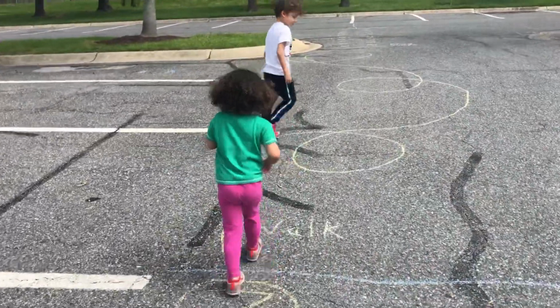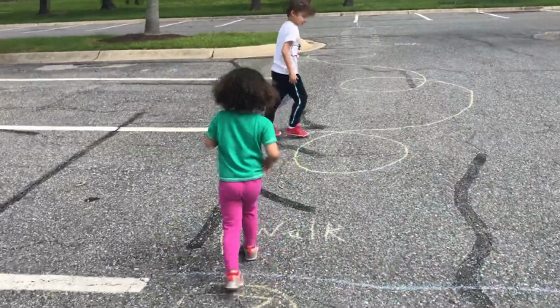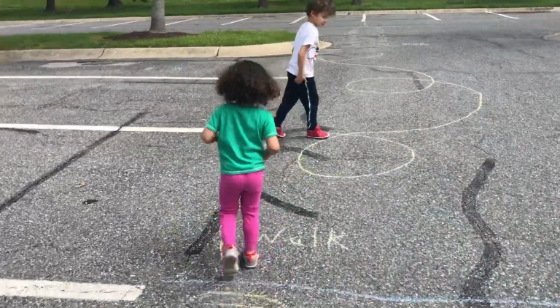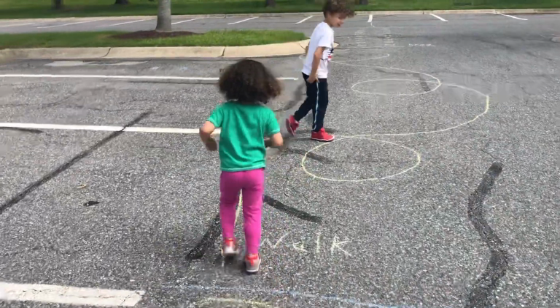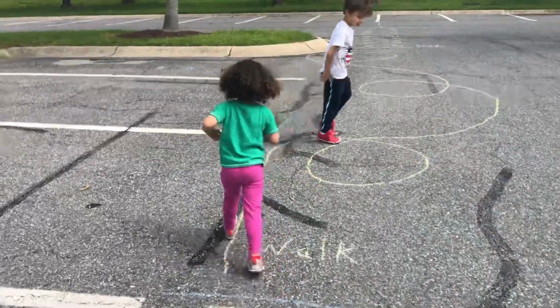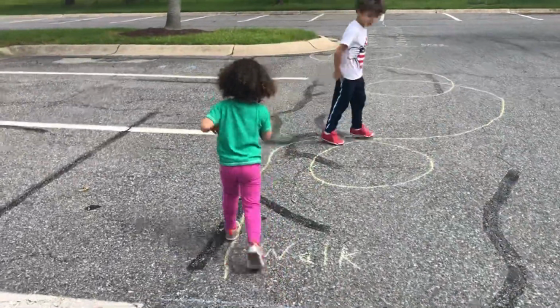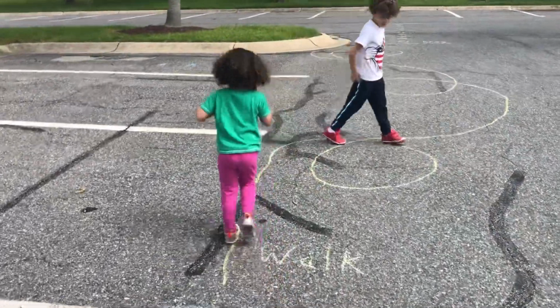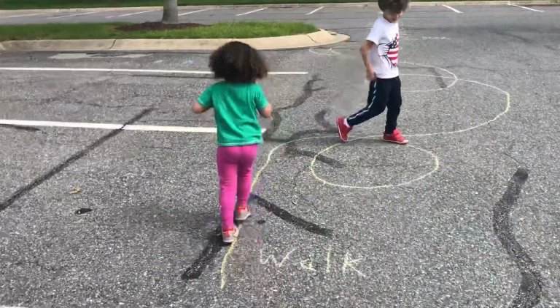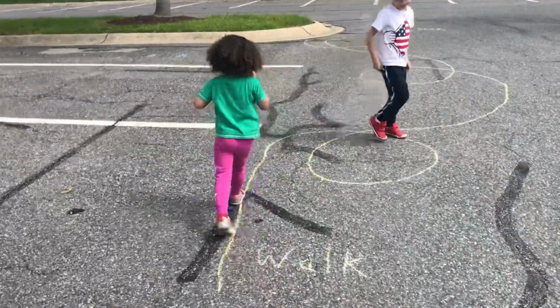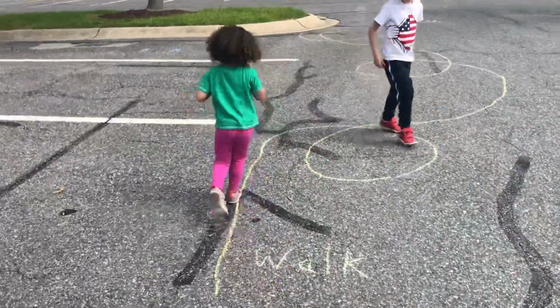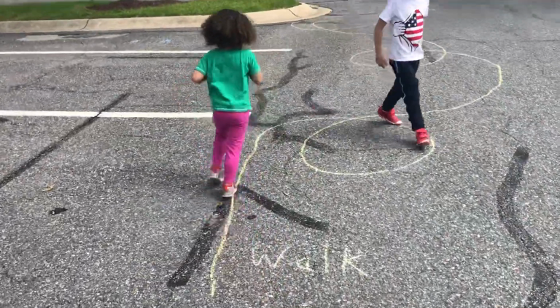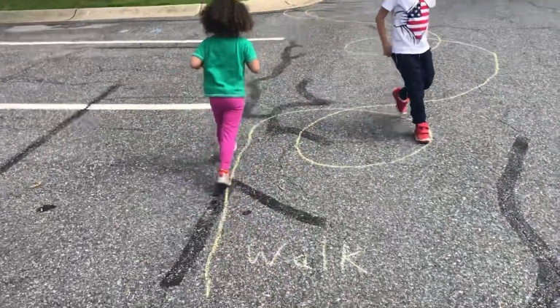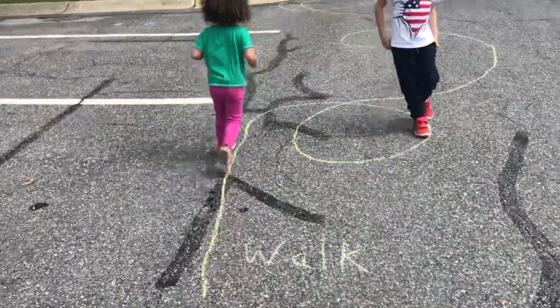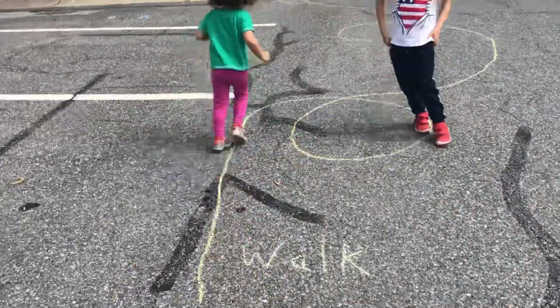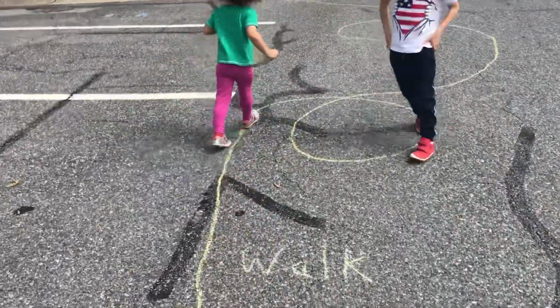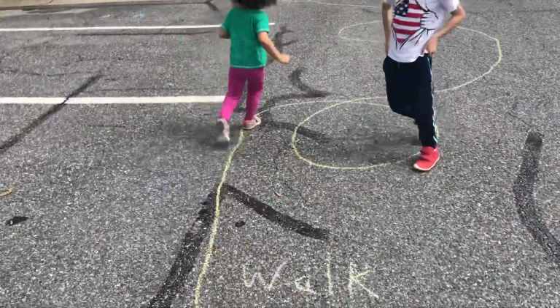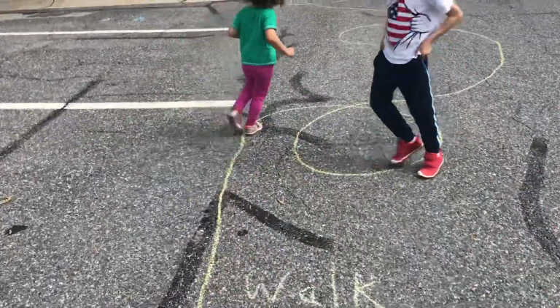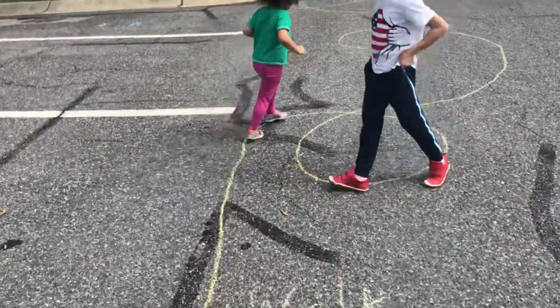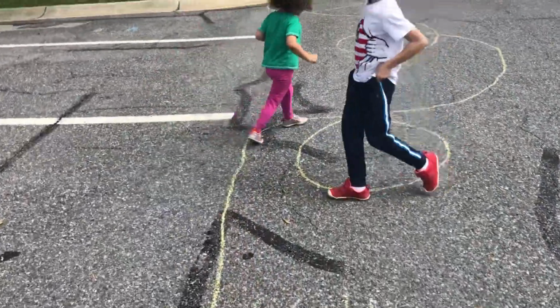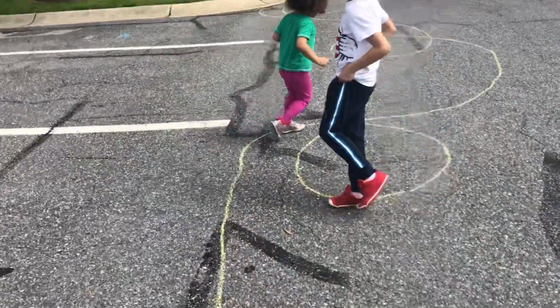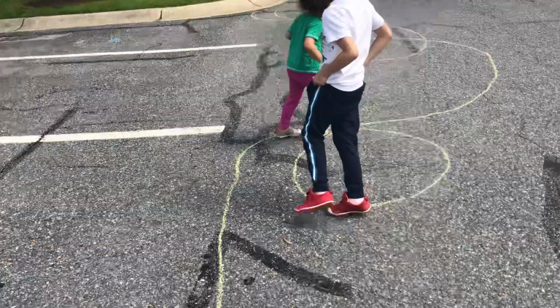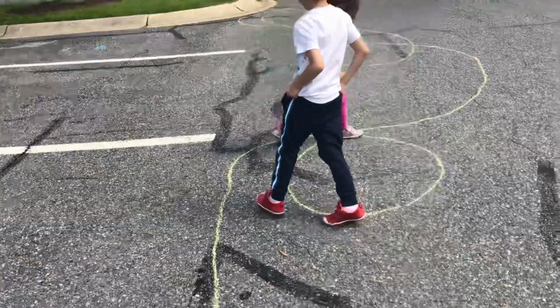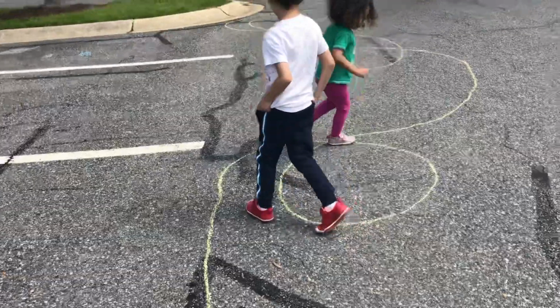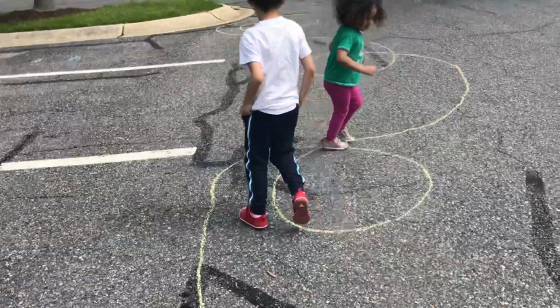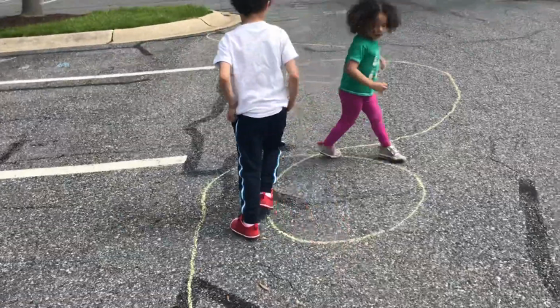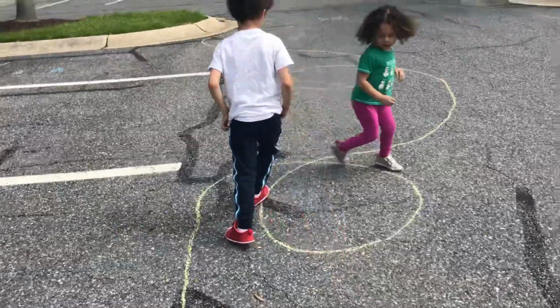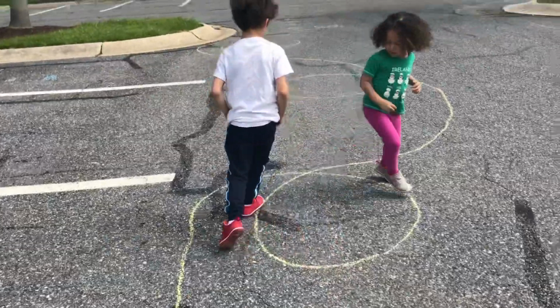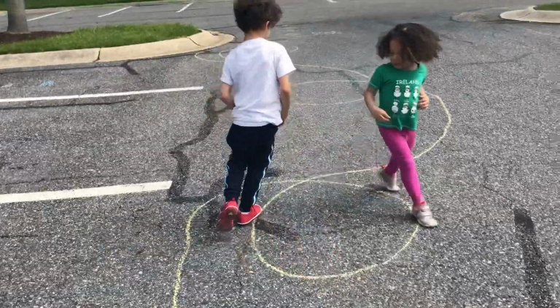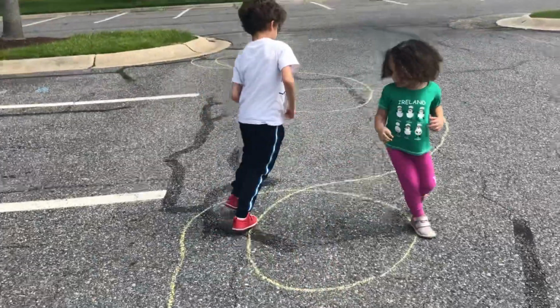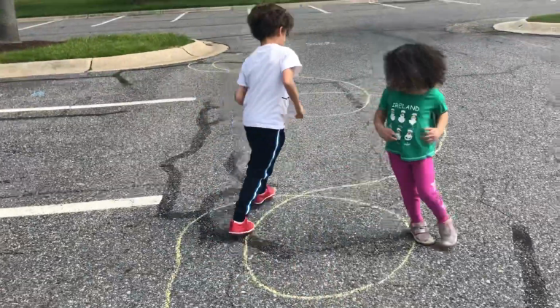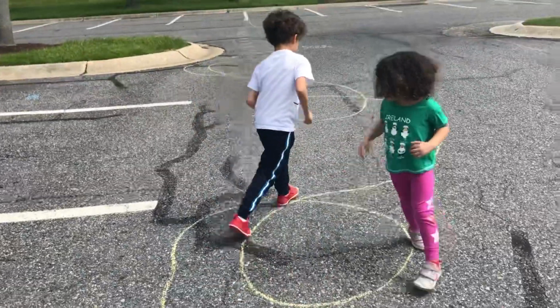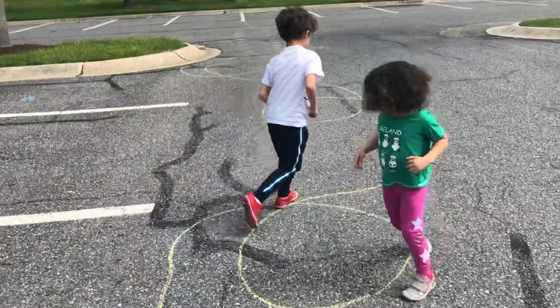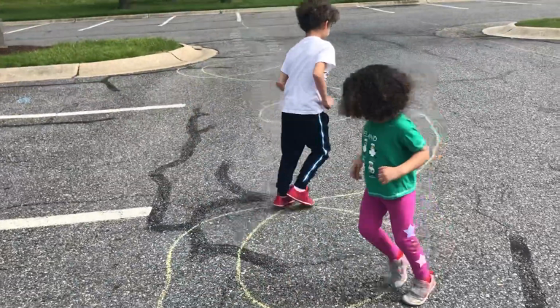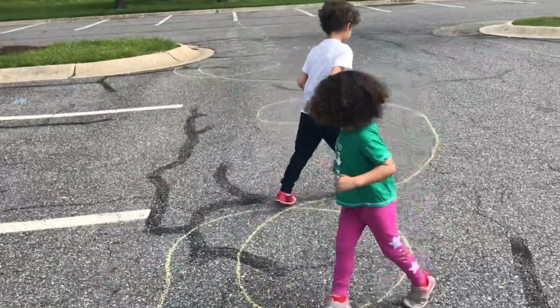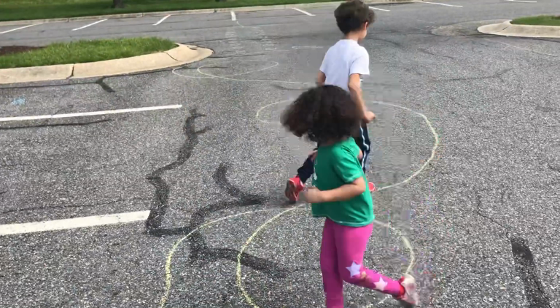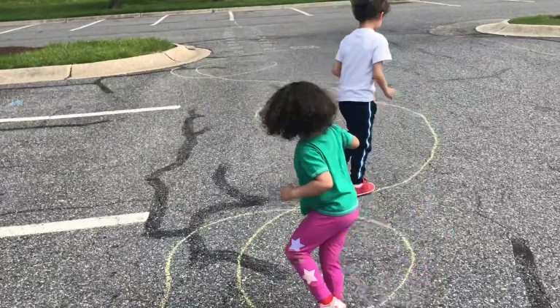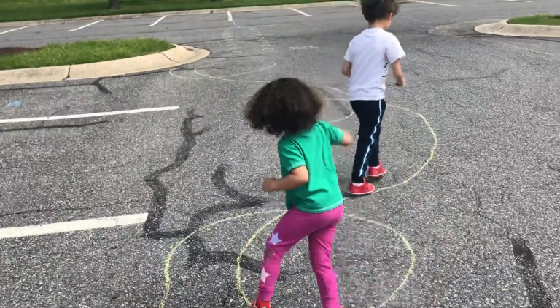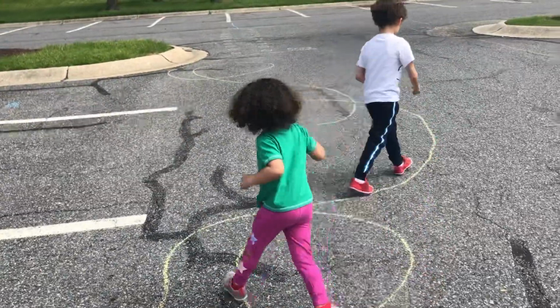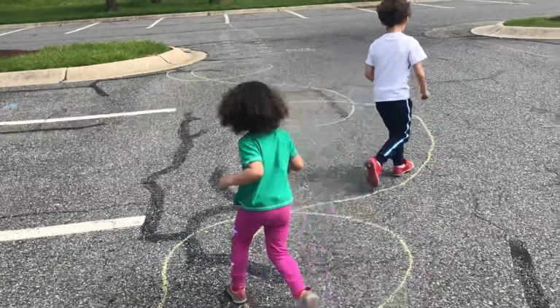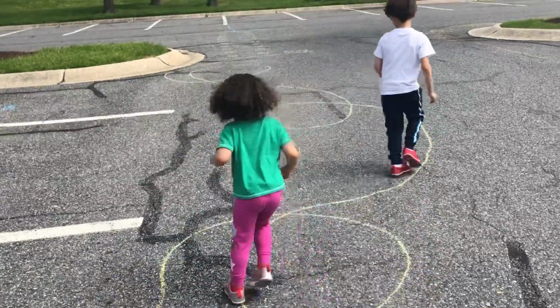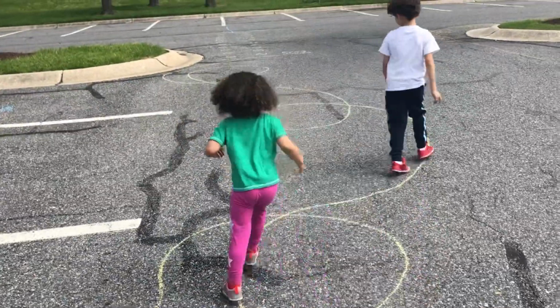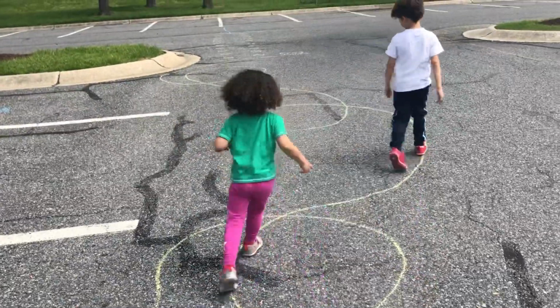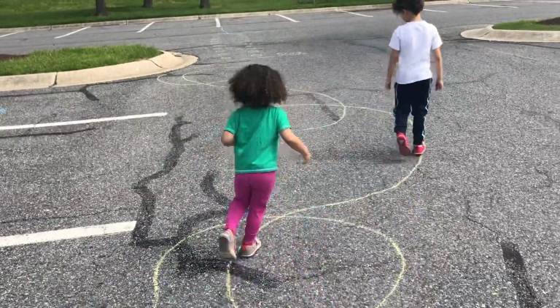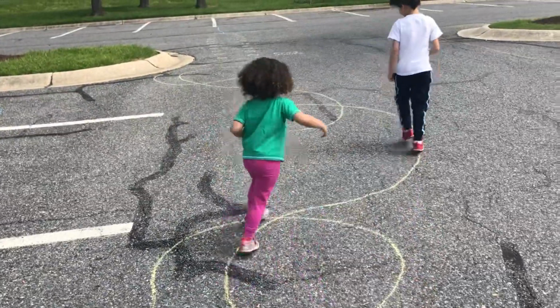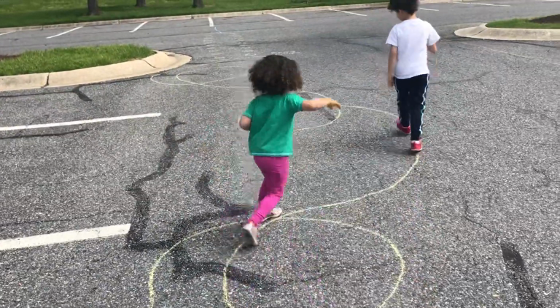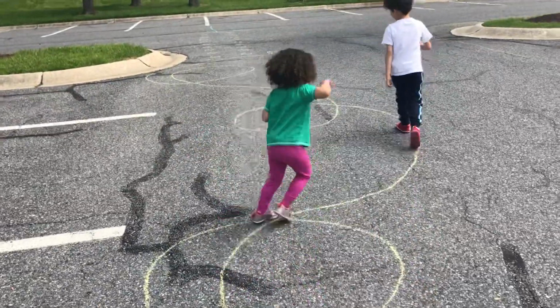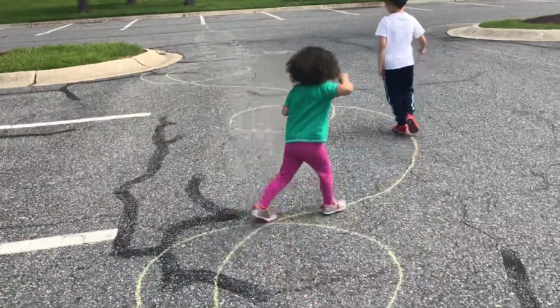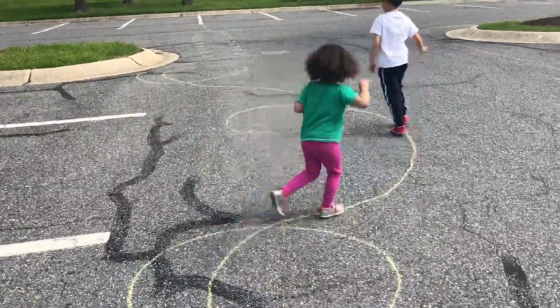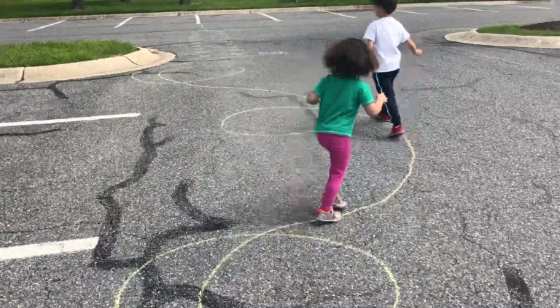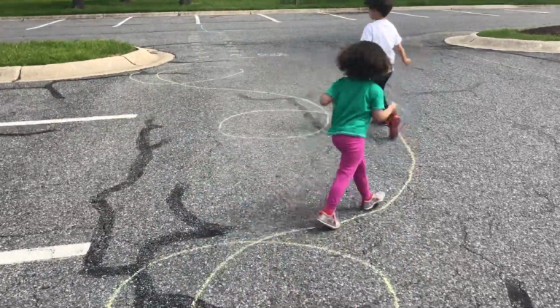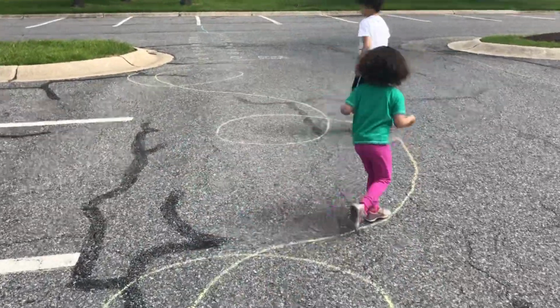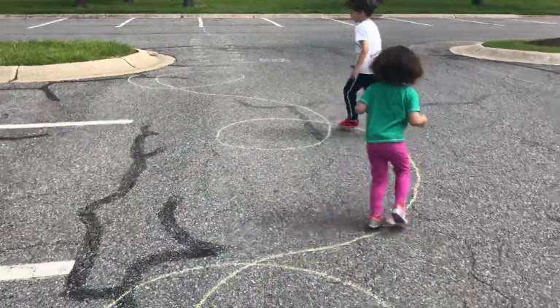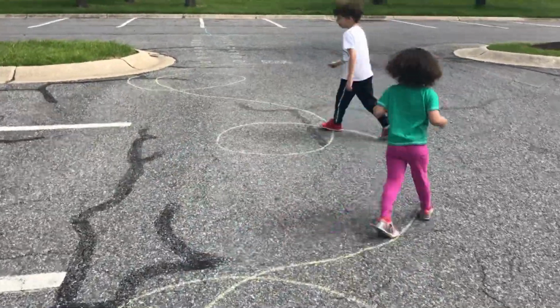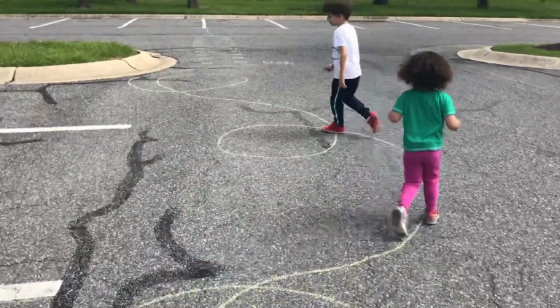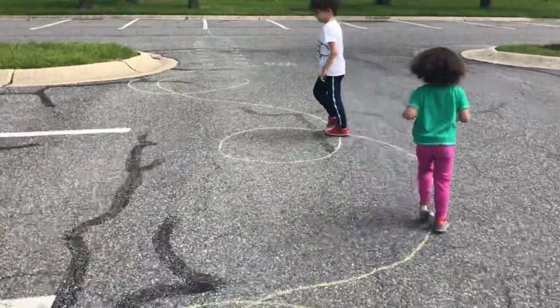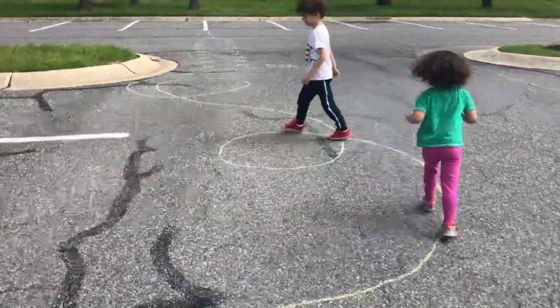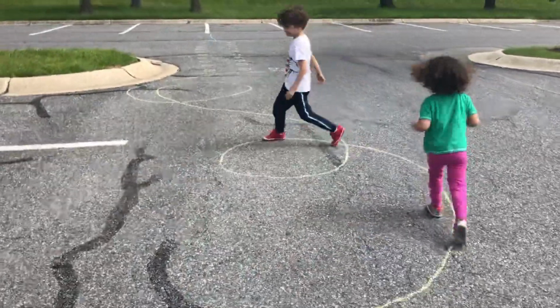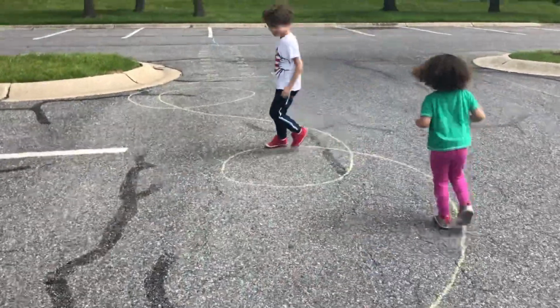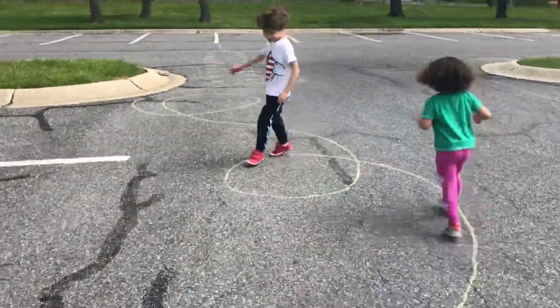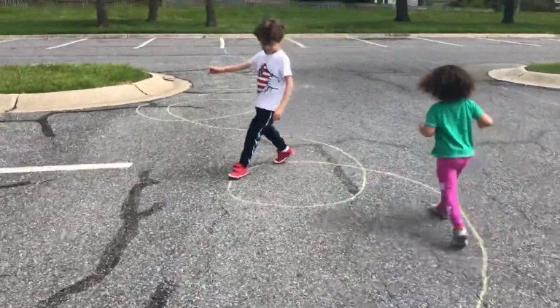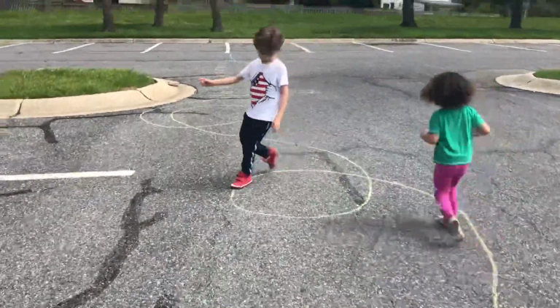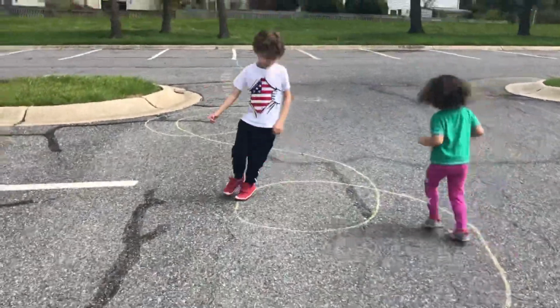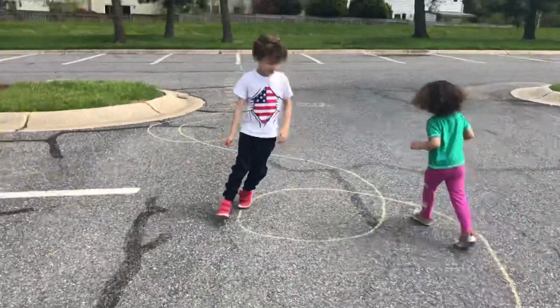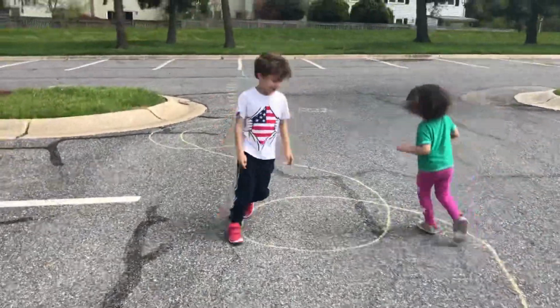Dizzy. Making me dizzy. I'm kind of getting dizzy already. No, you're doing great.